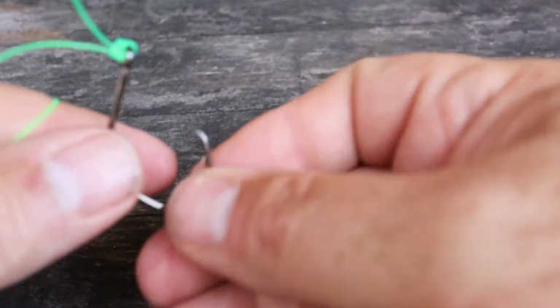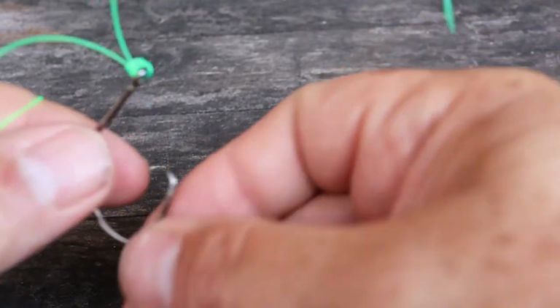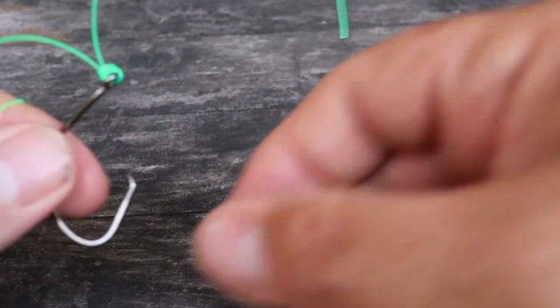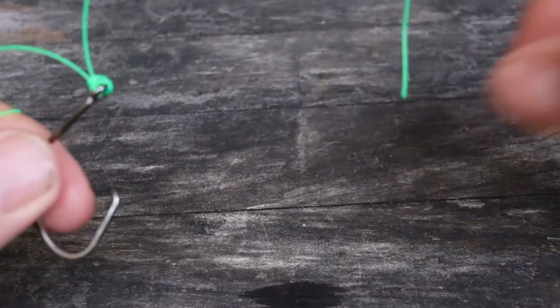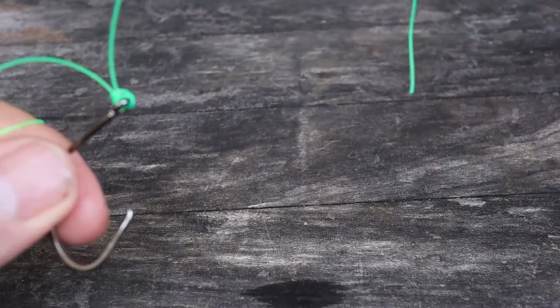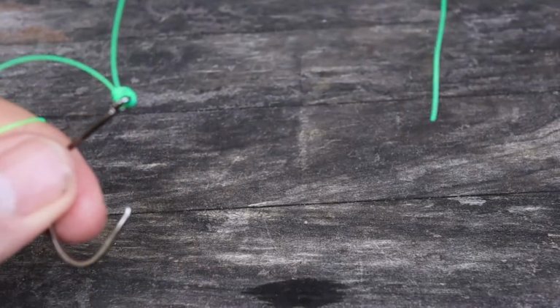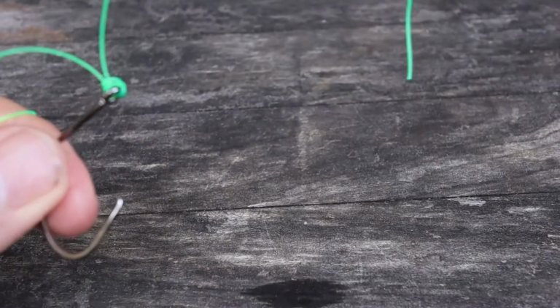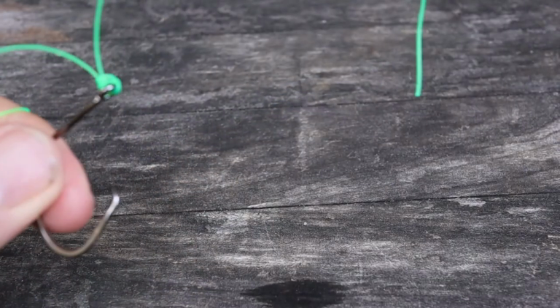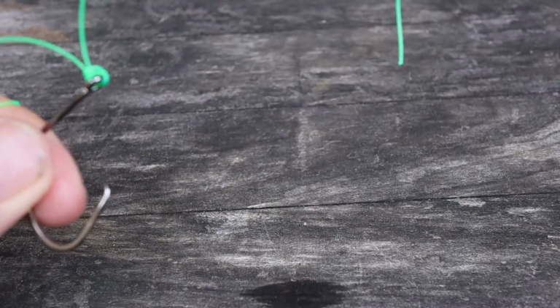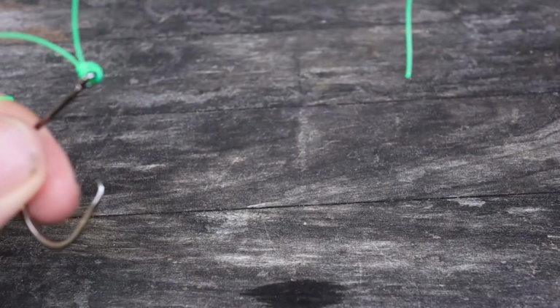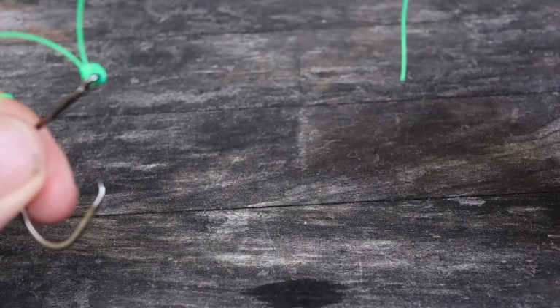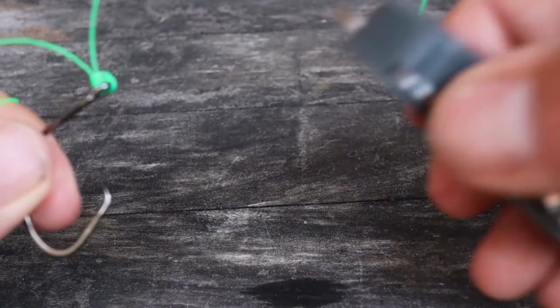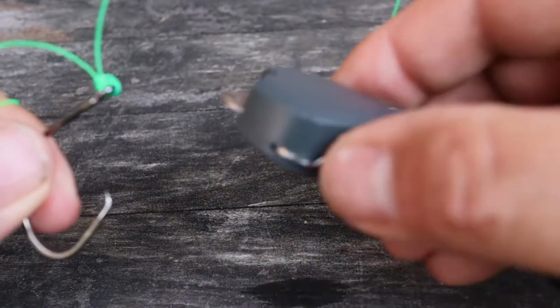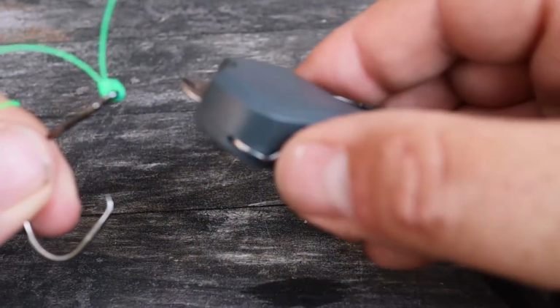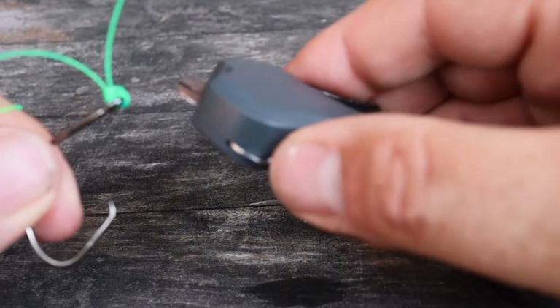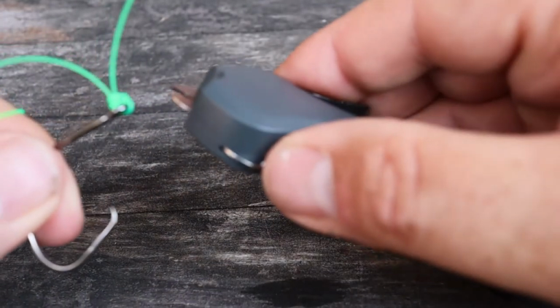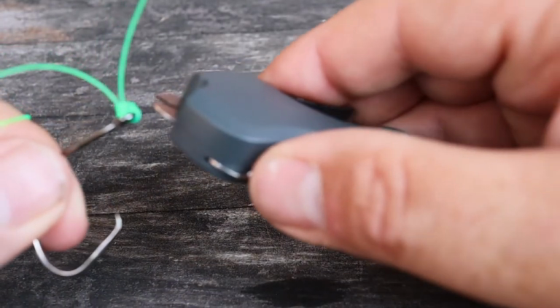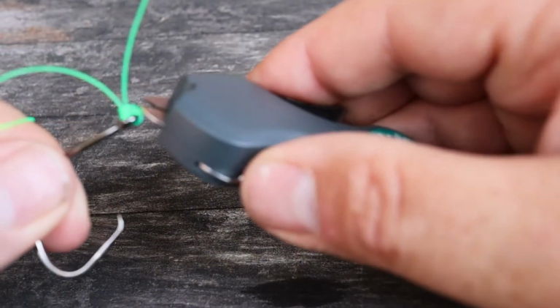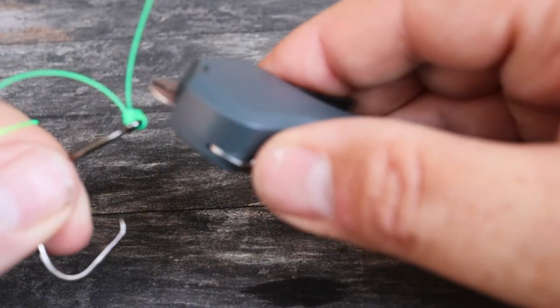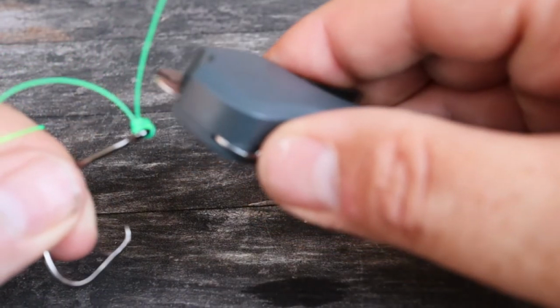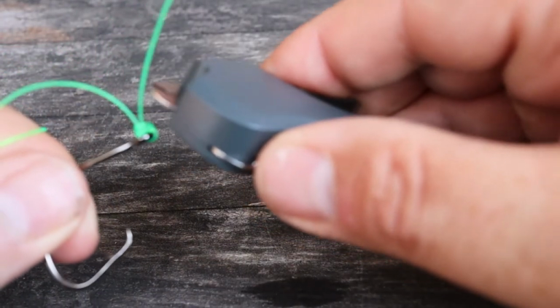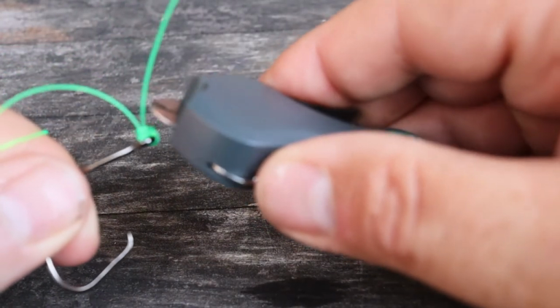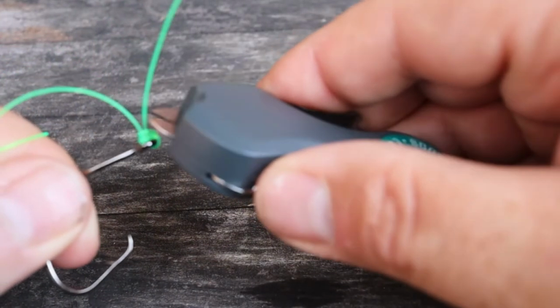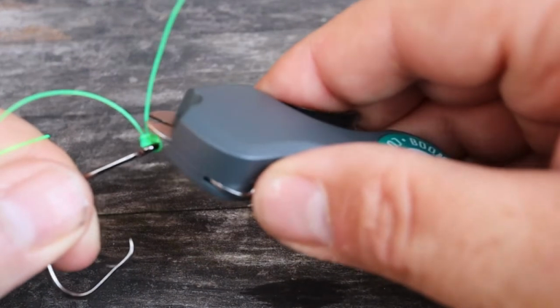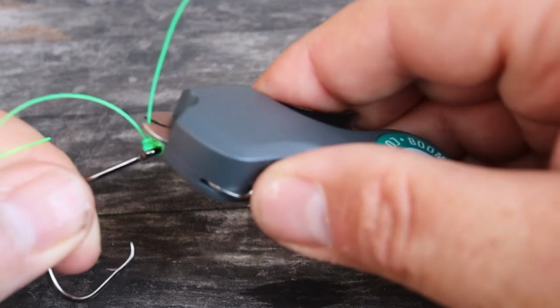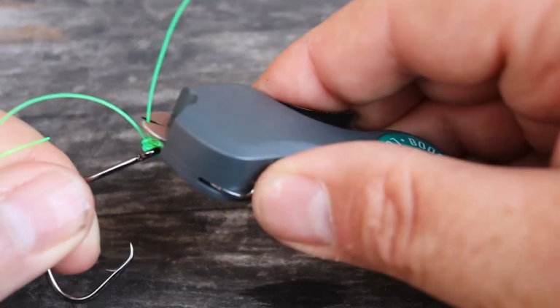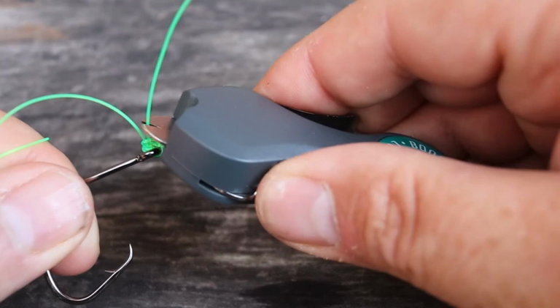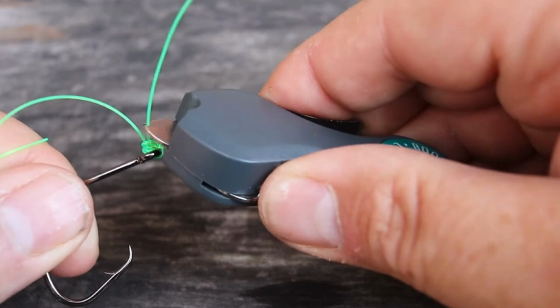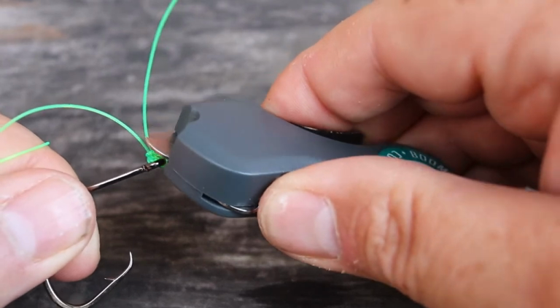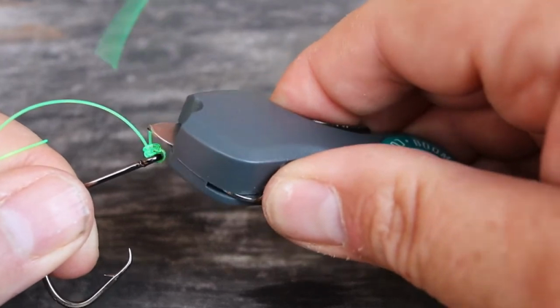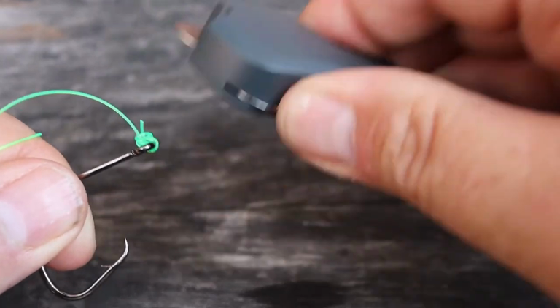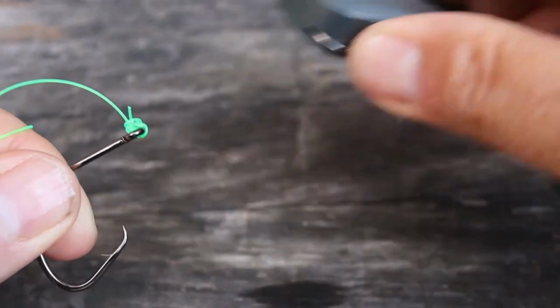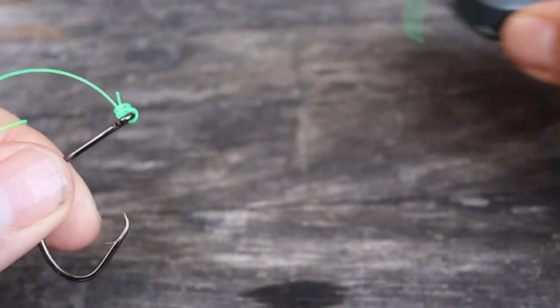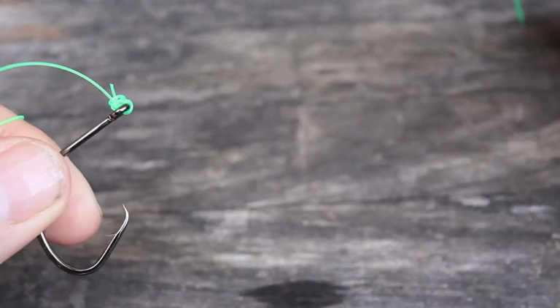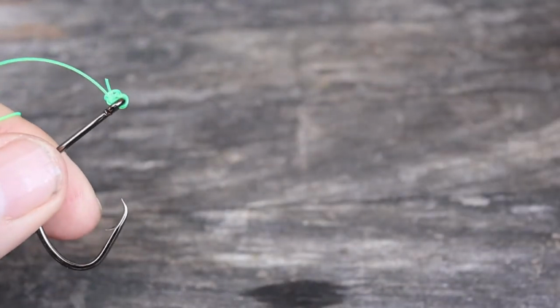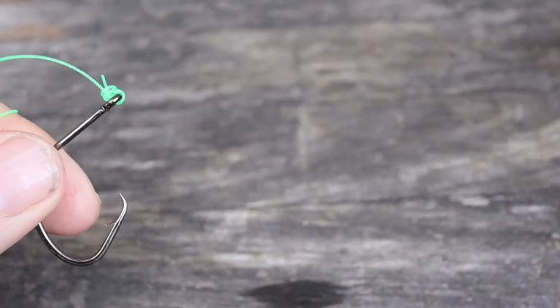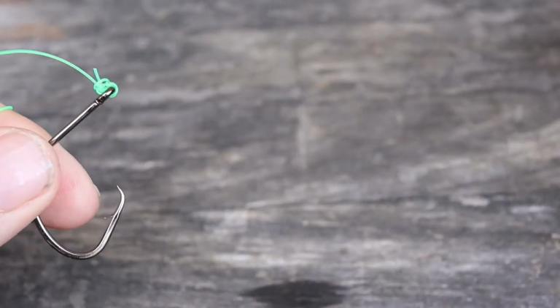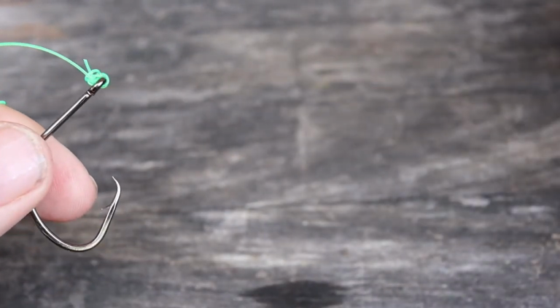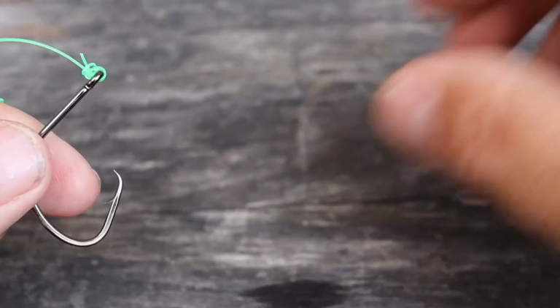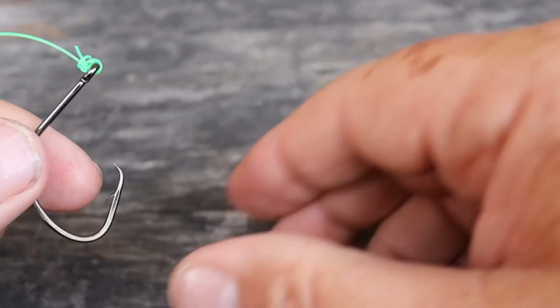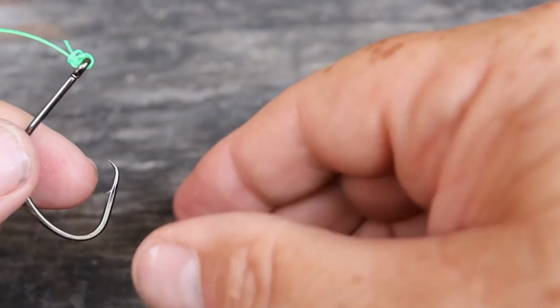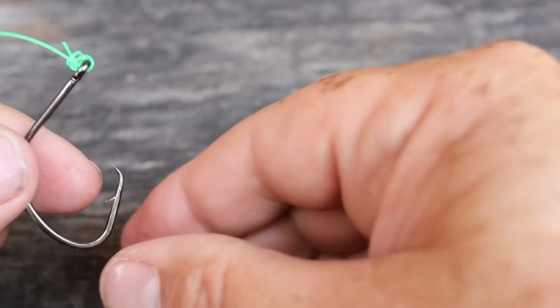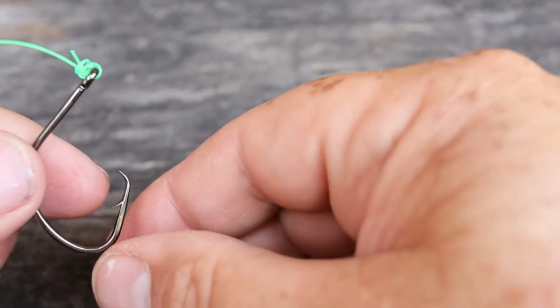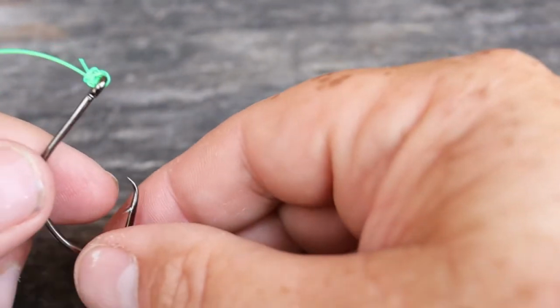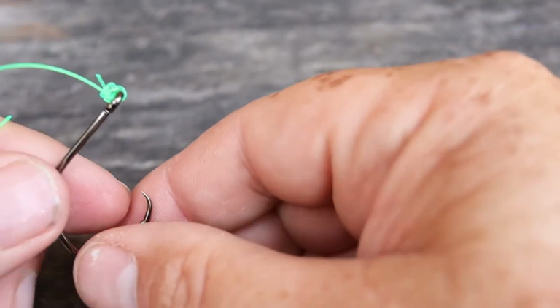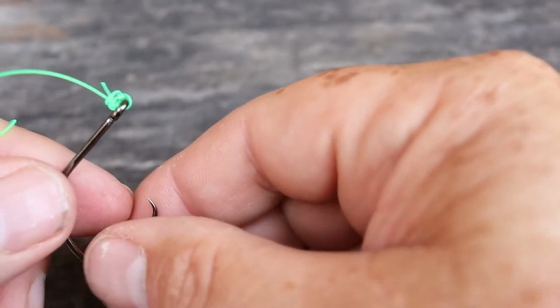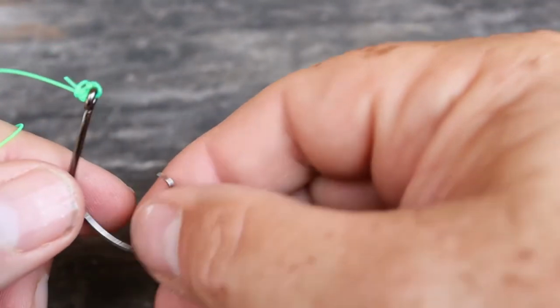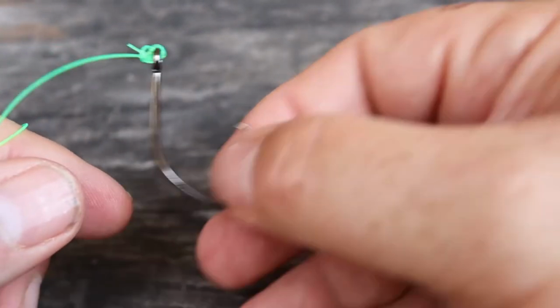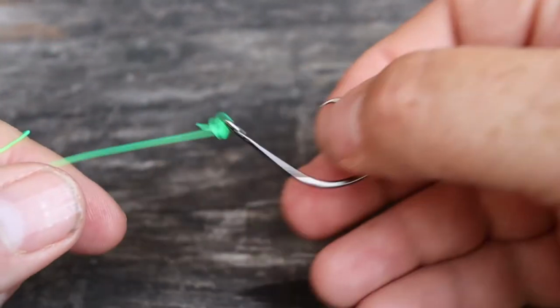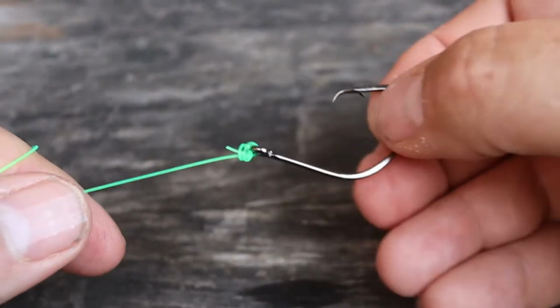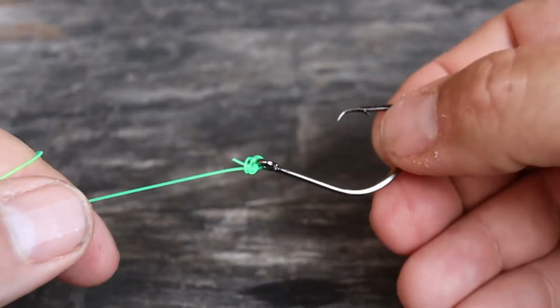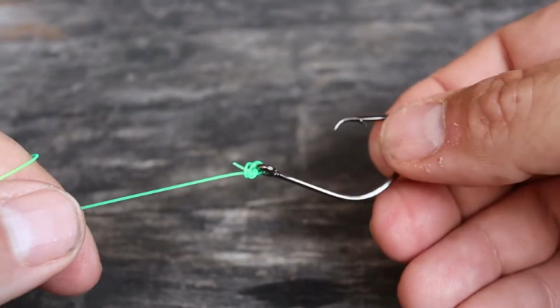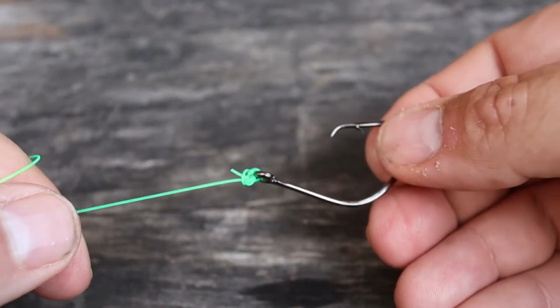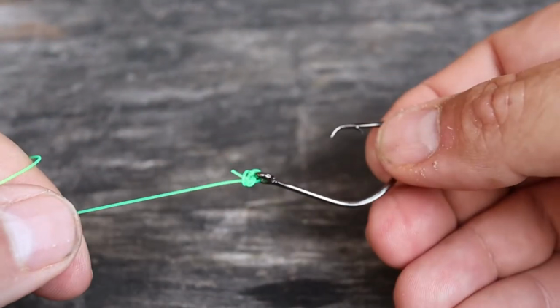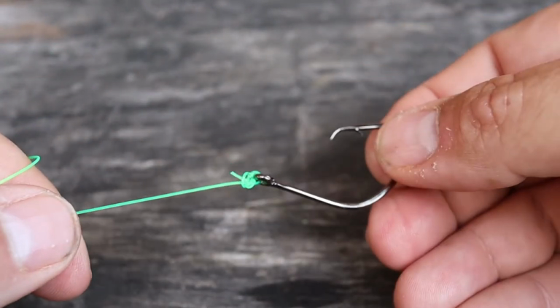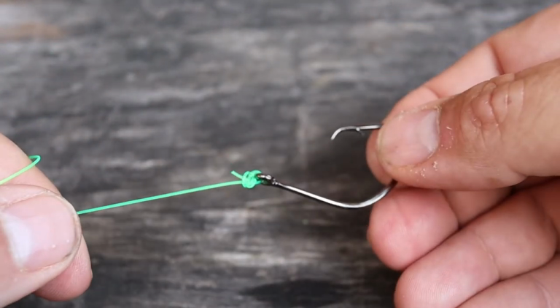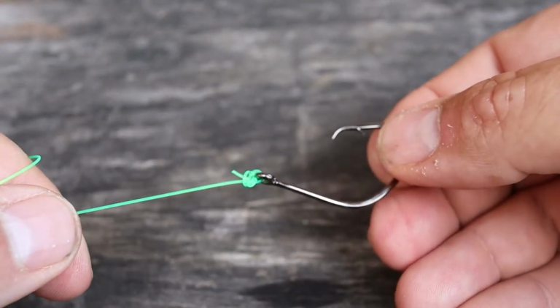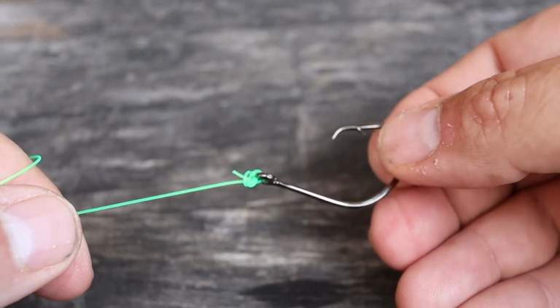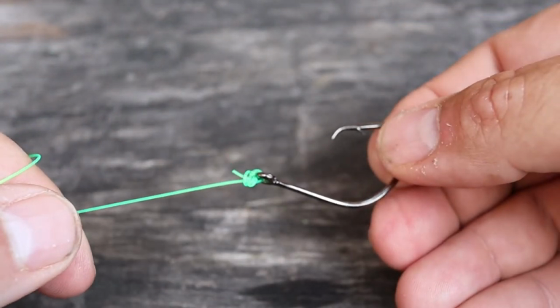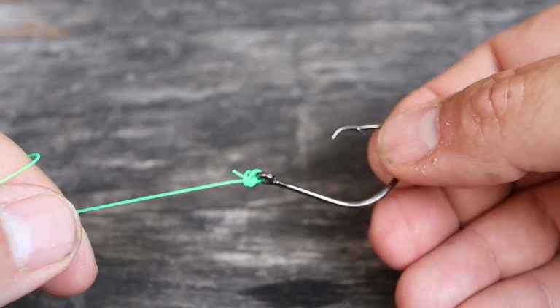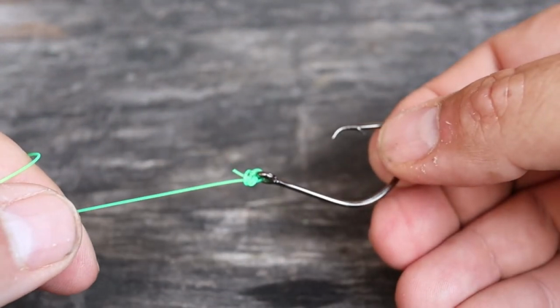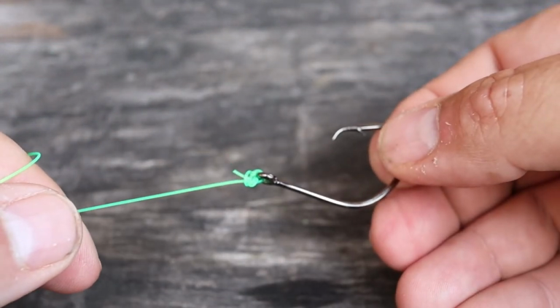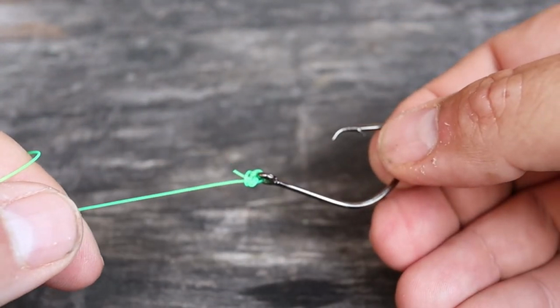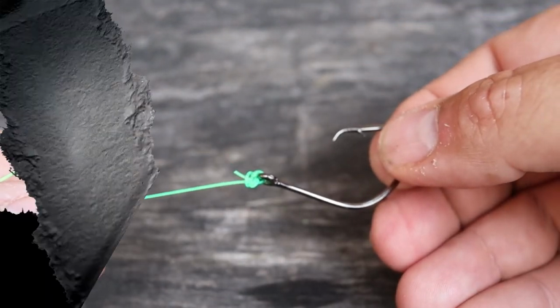And then we'll clip off the tag end. That's the polymer knot.